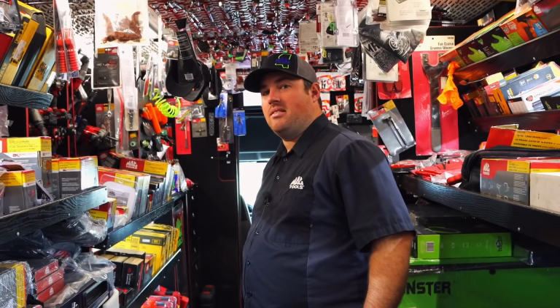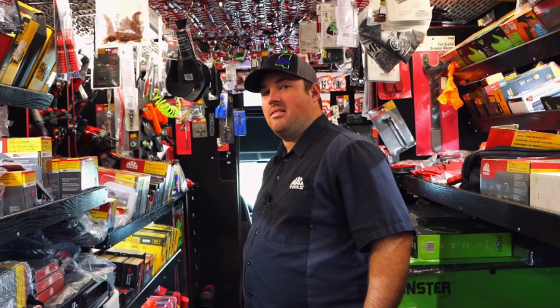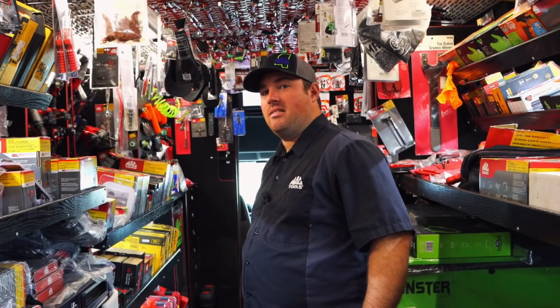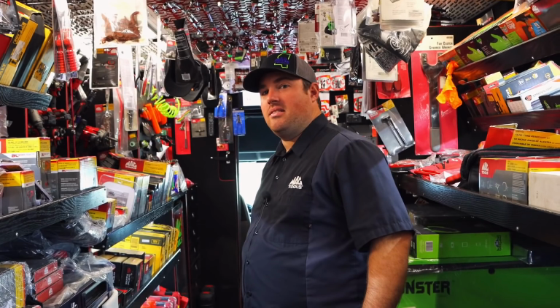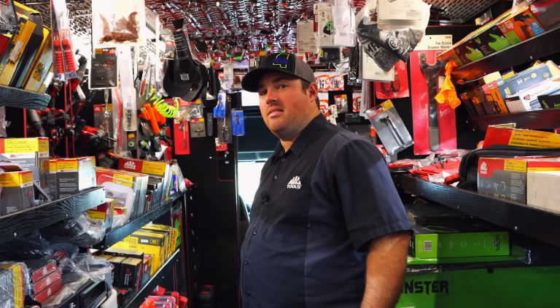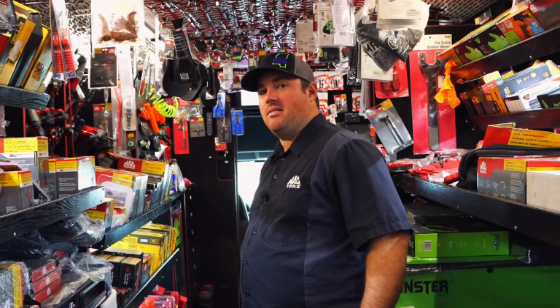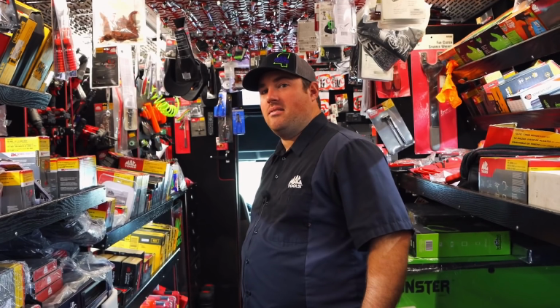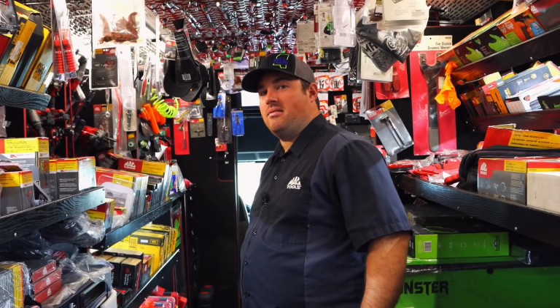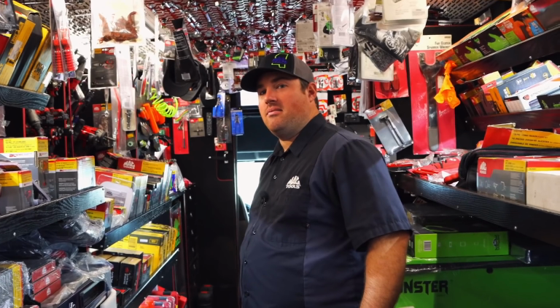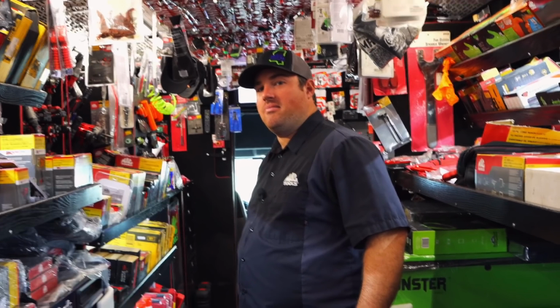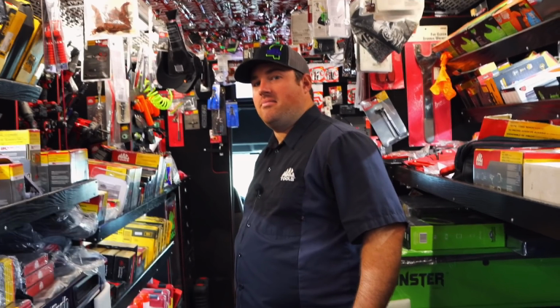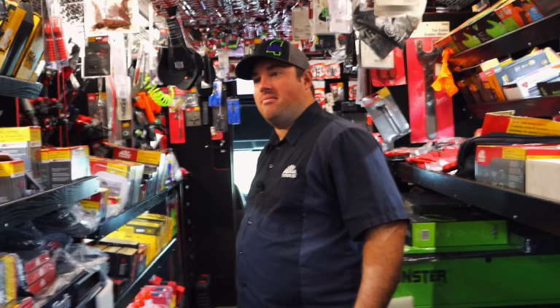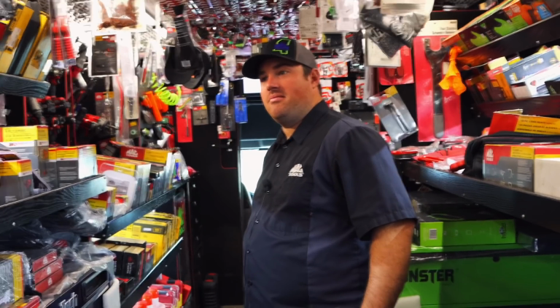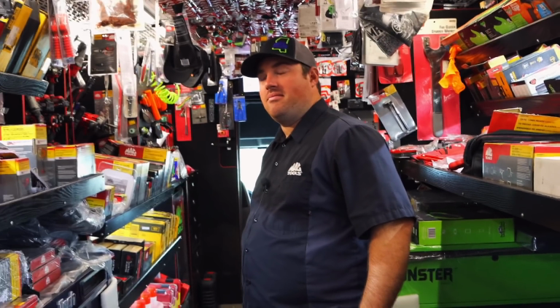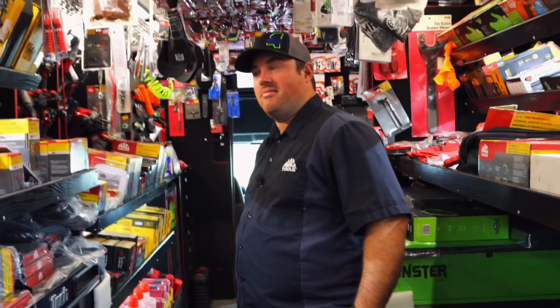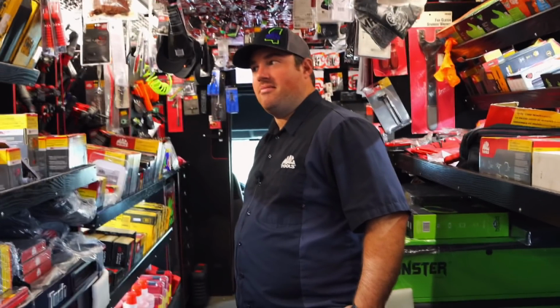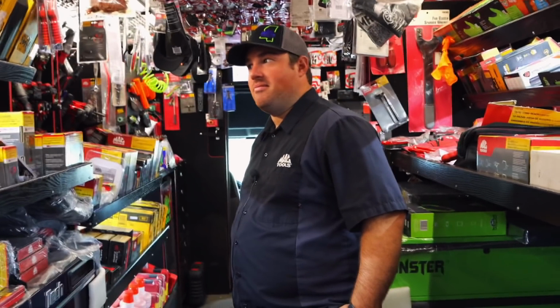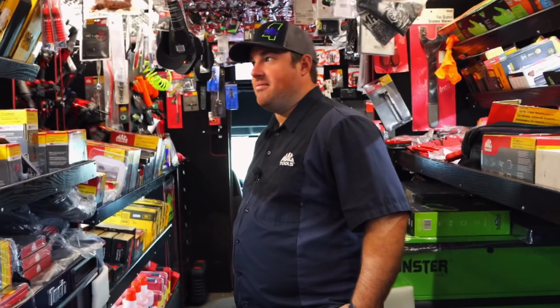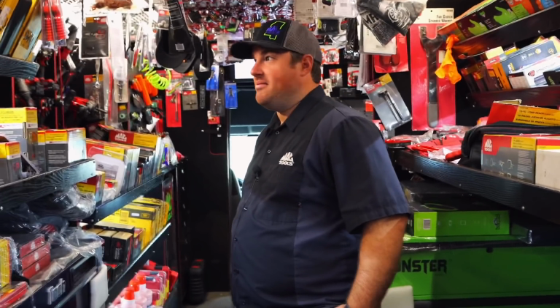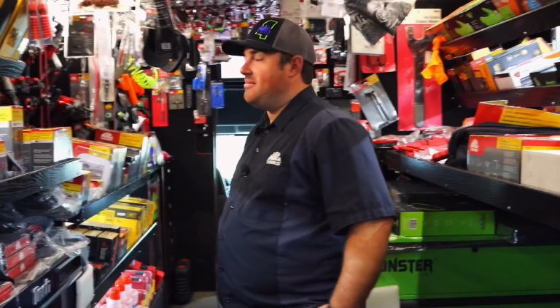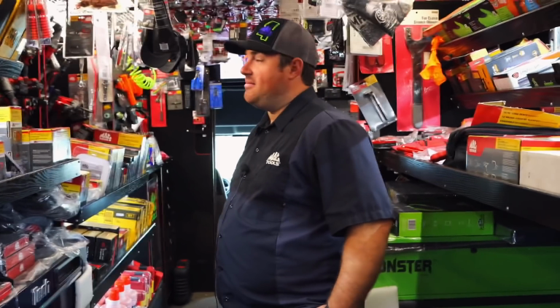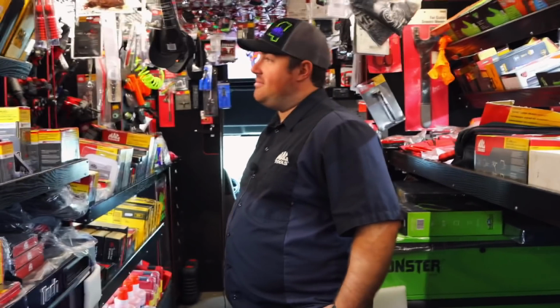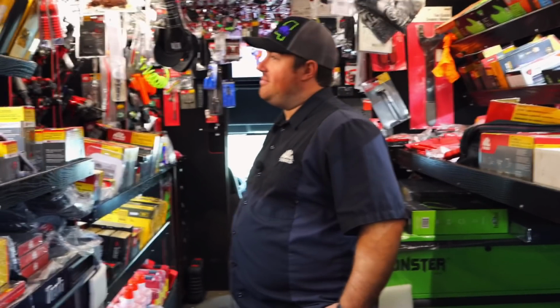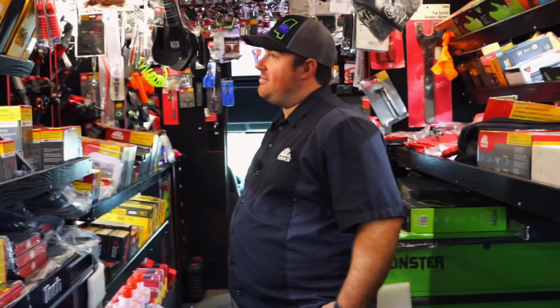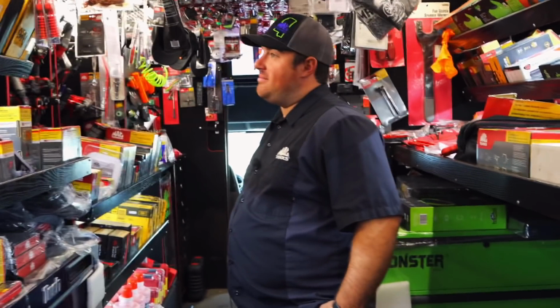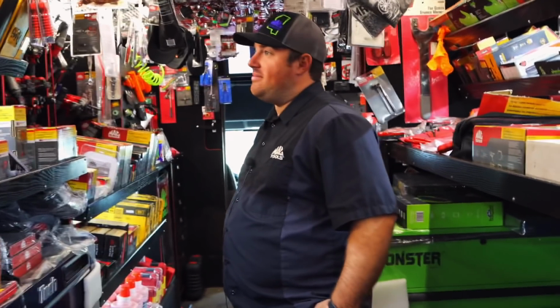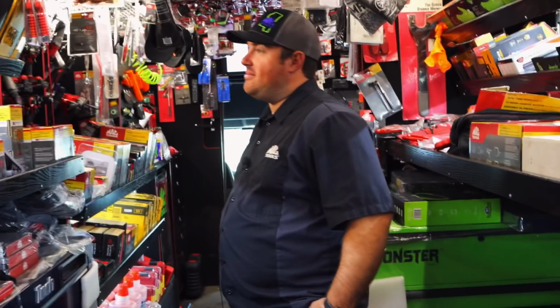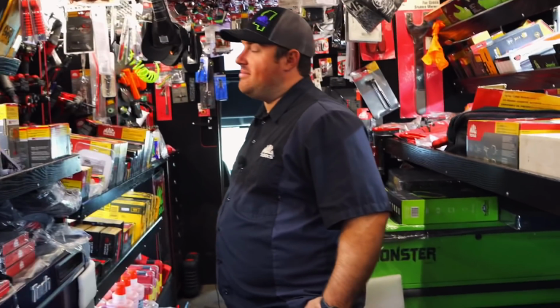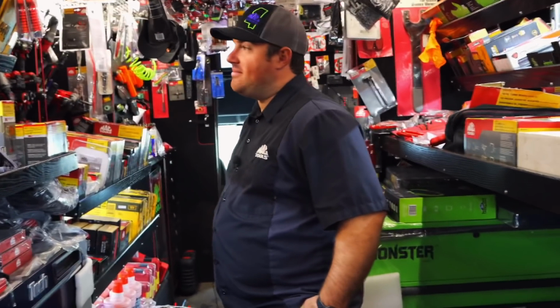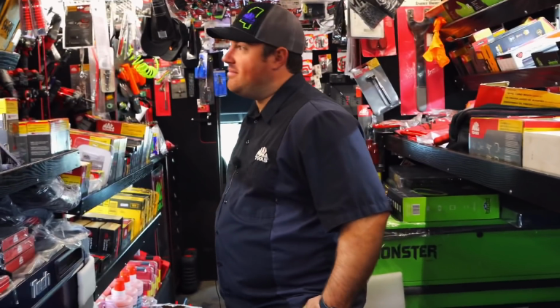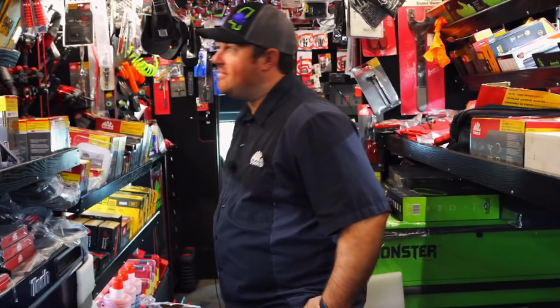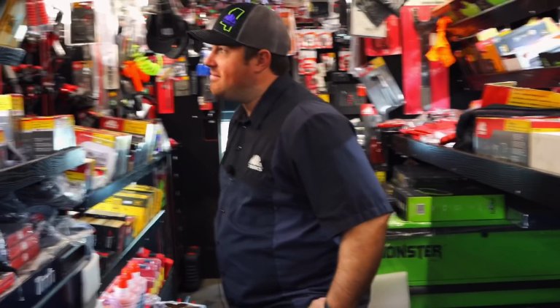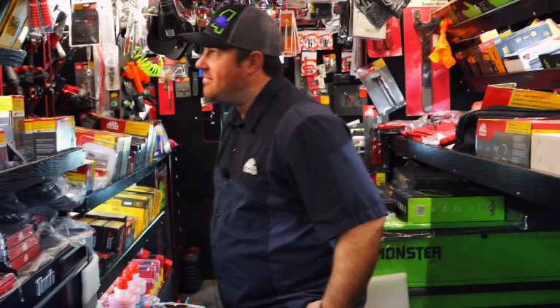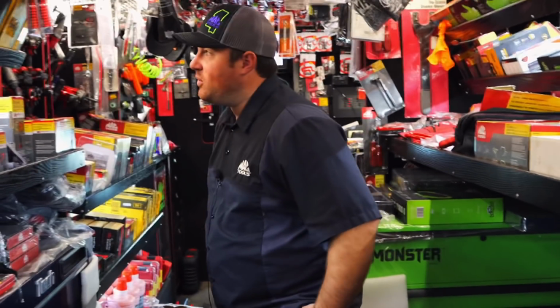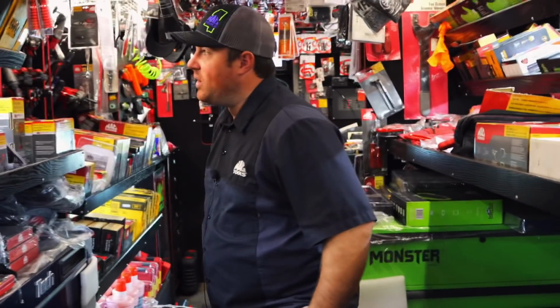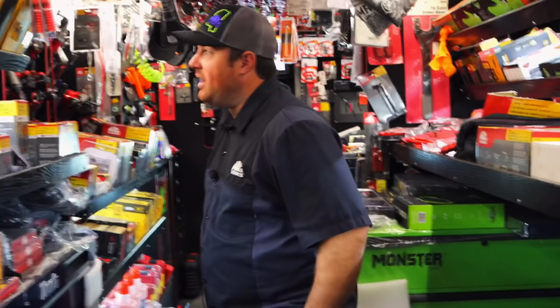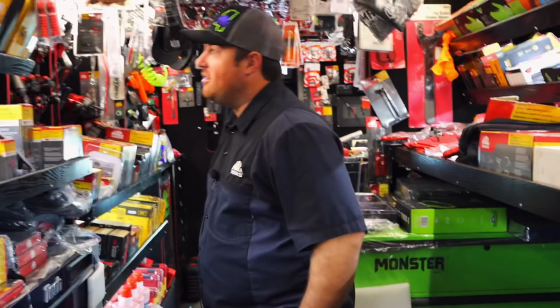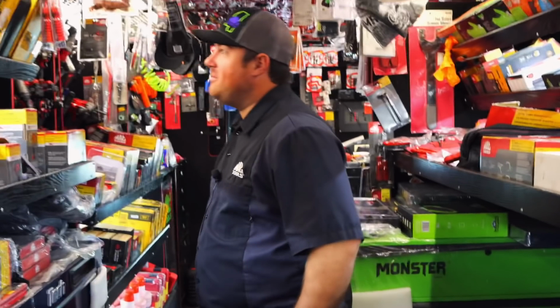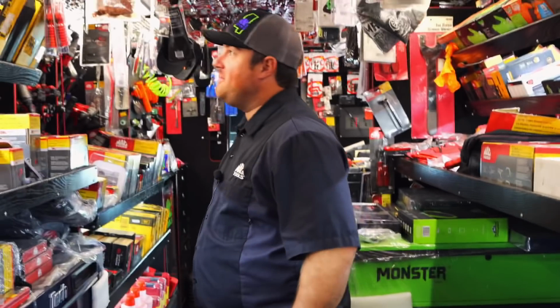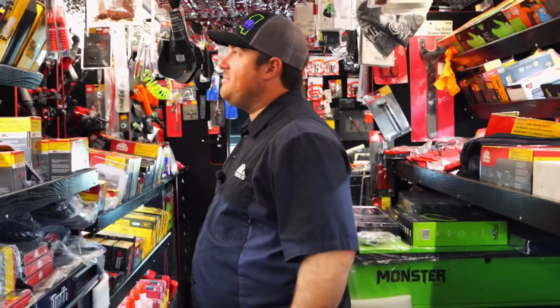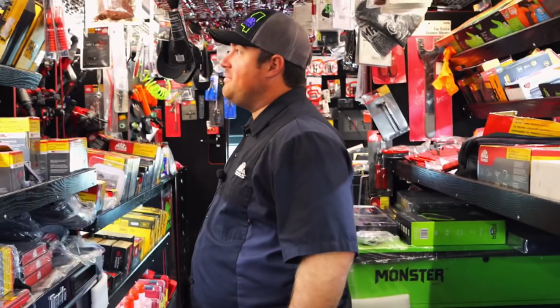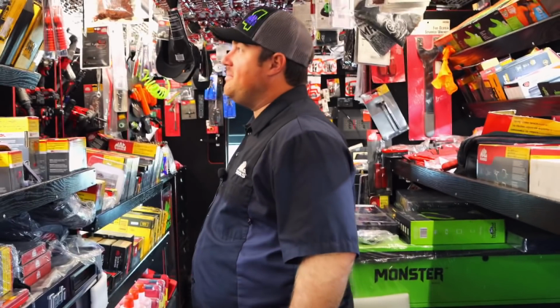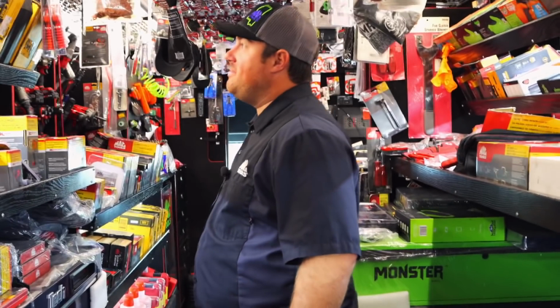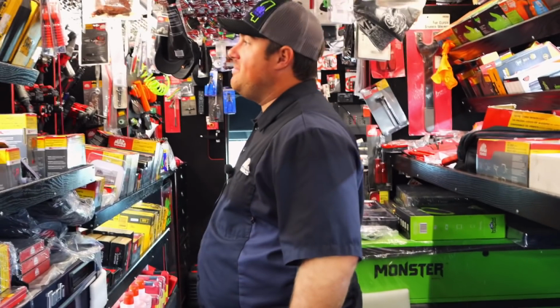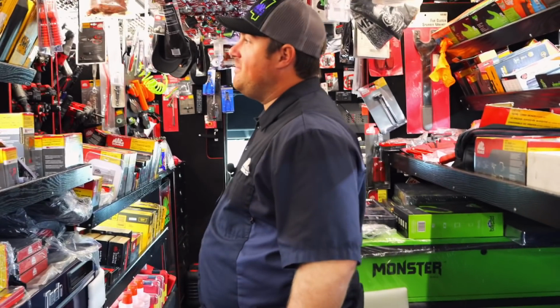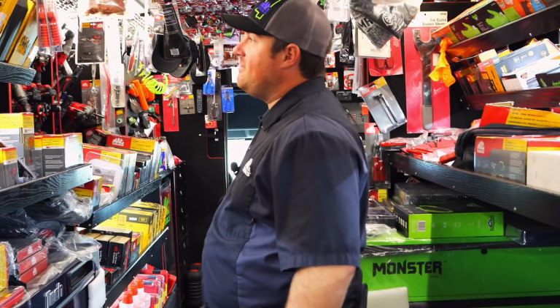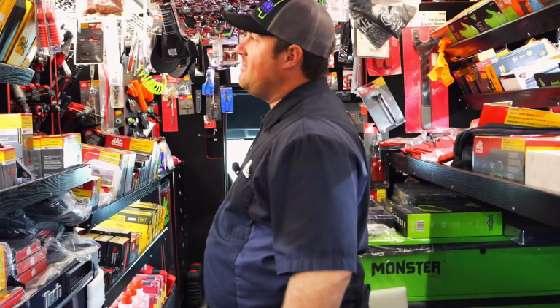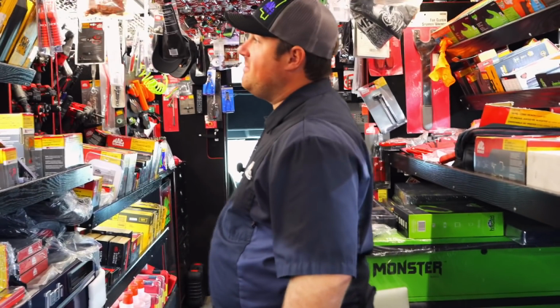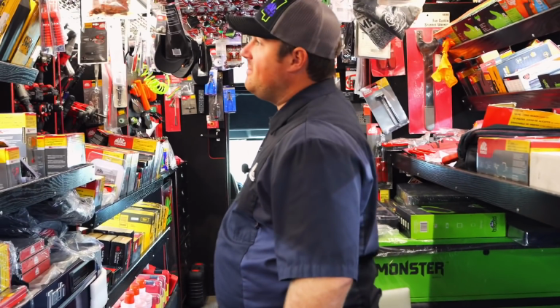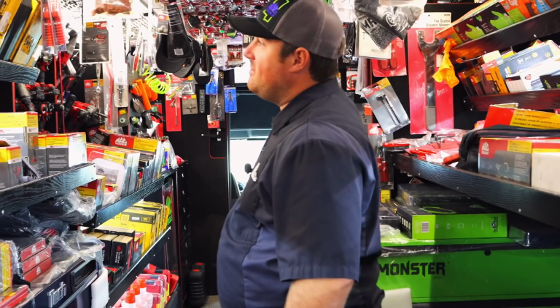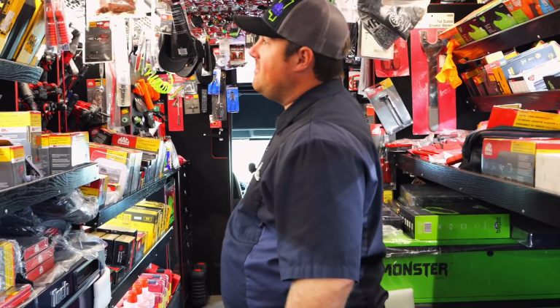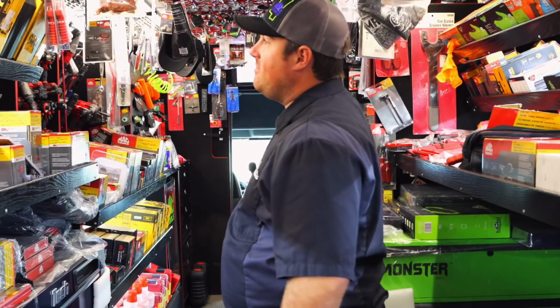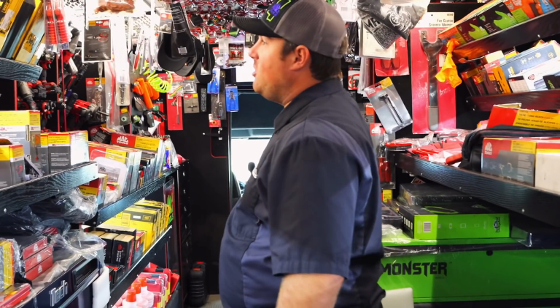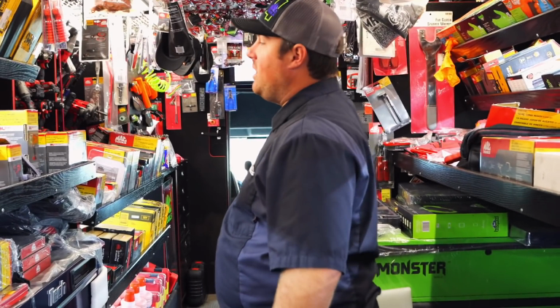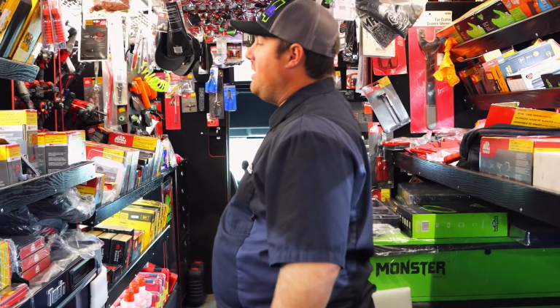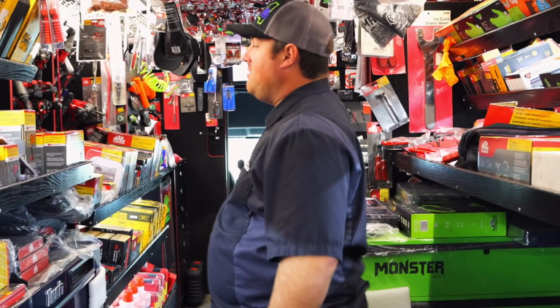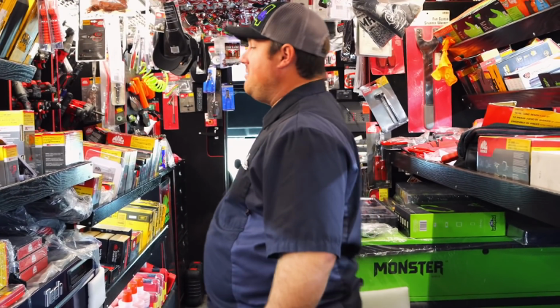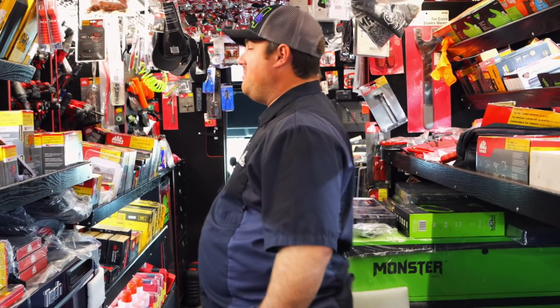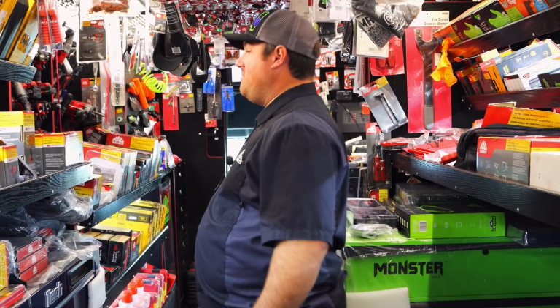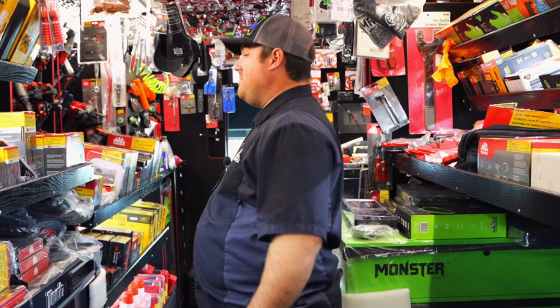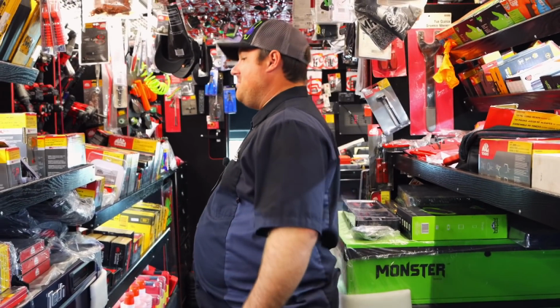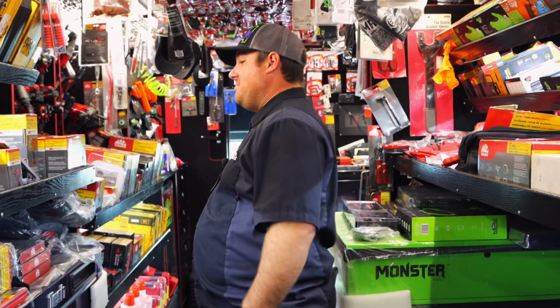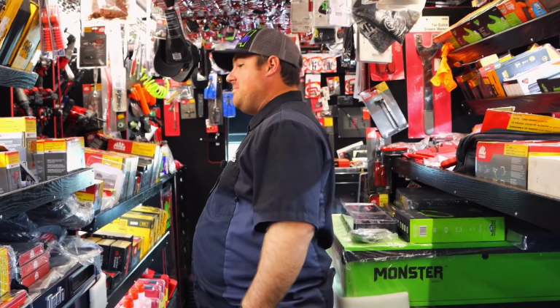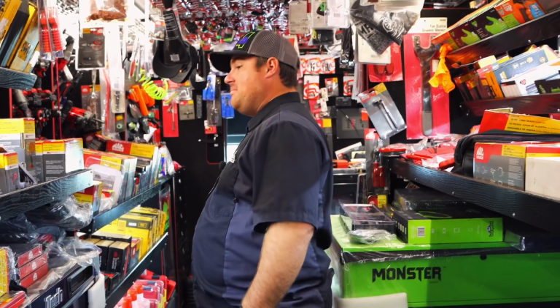He was hand pinstriping cars for a hundred bucks and it didn't take him long — like 10 minutes and he was done with the whole entire car. He's really, really good.